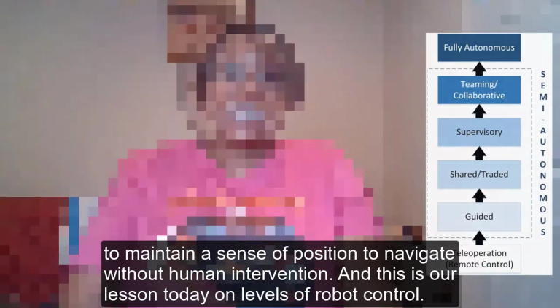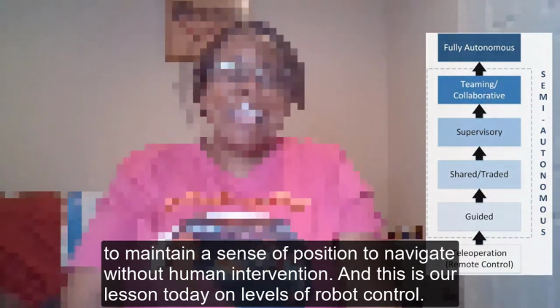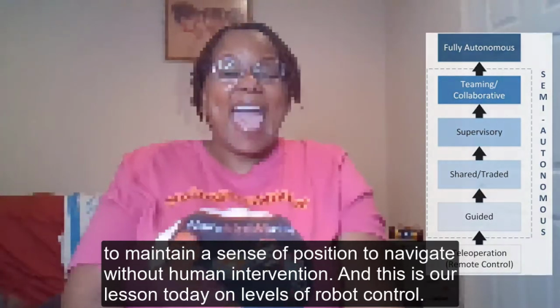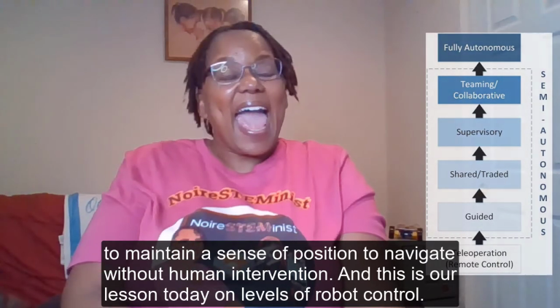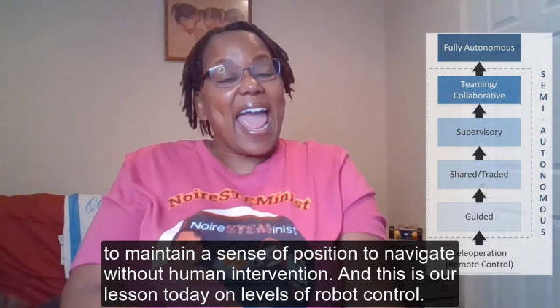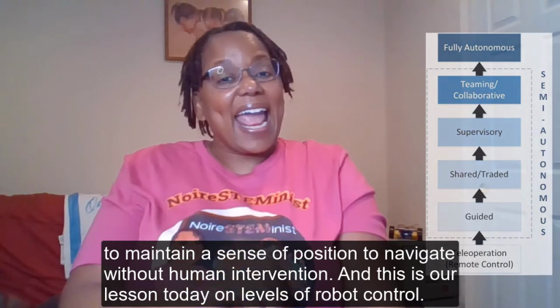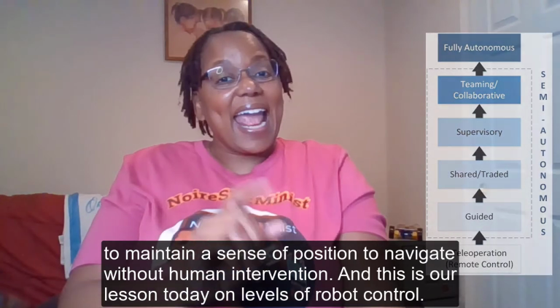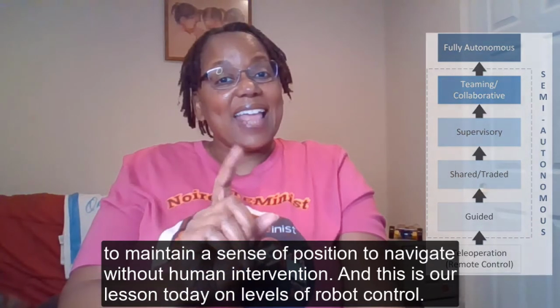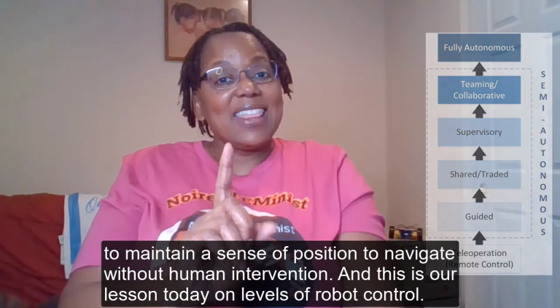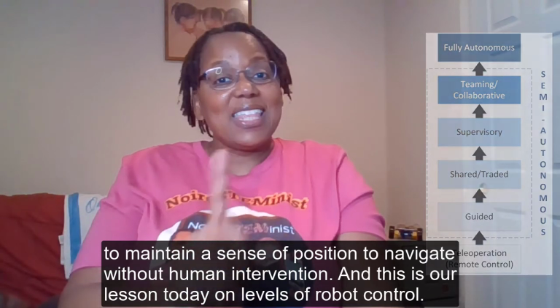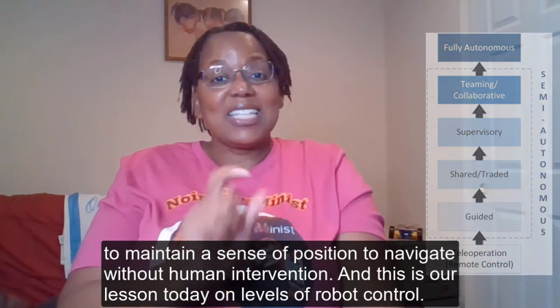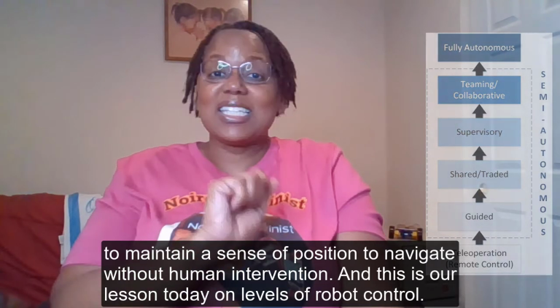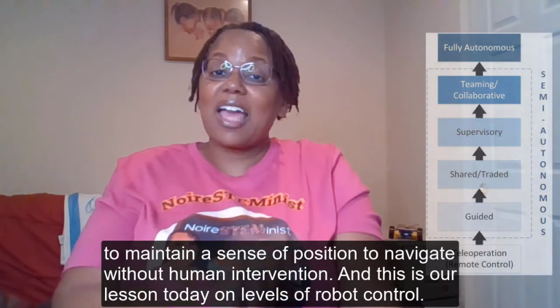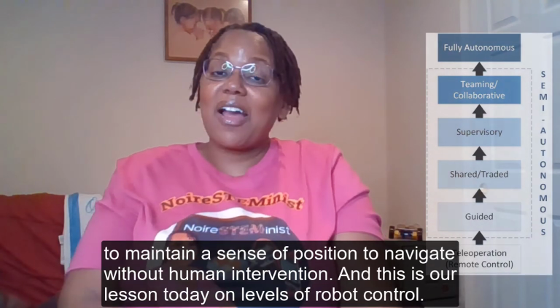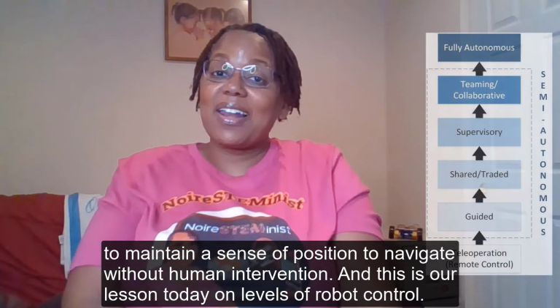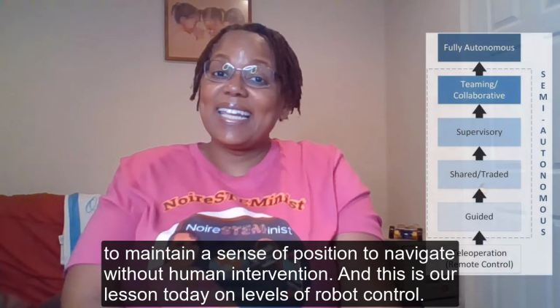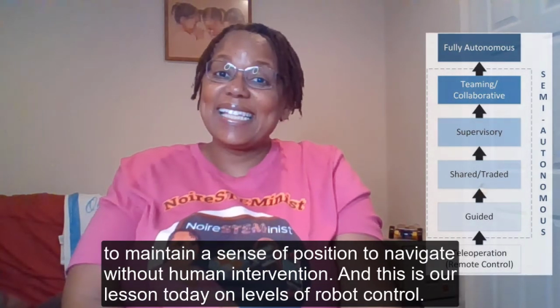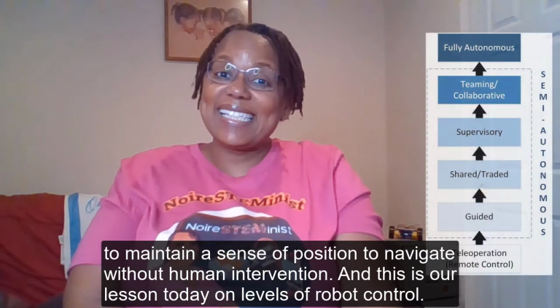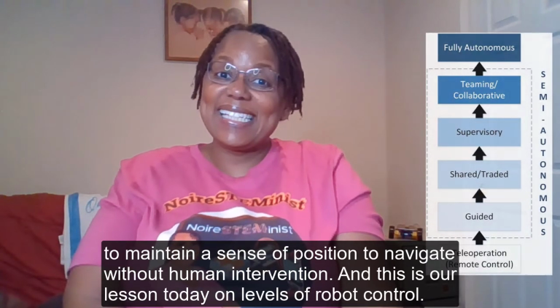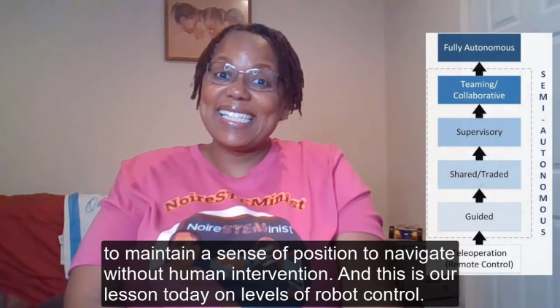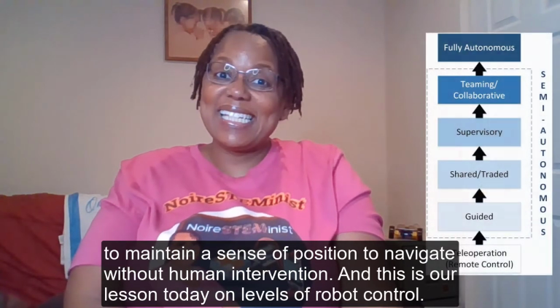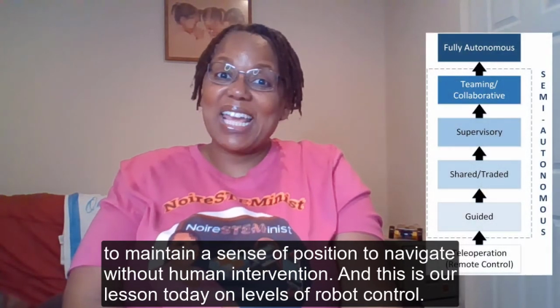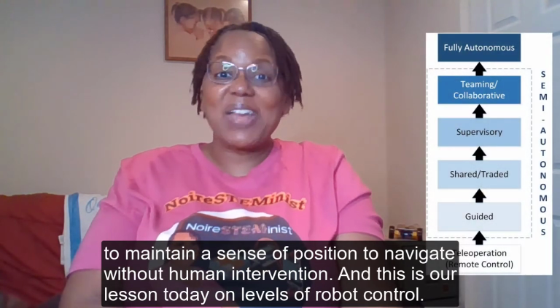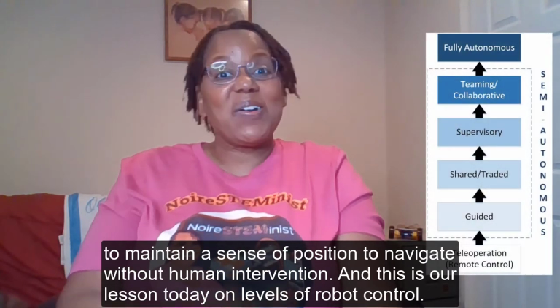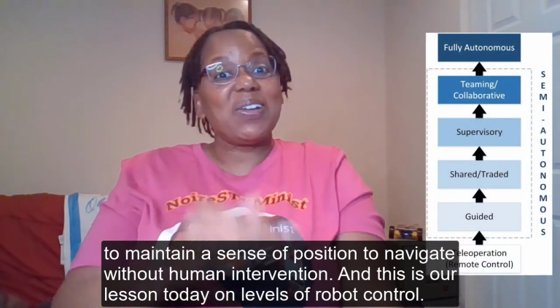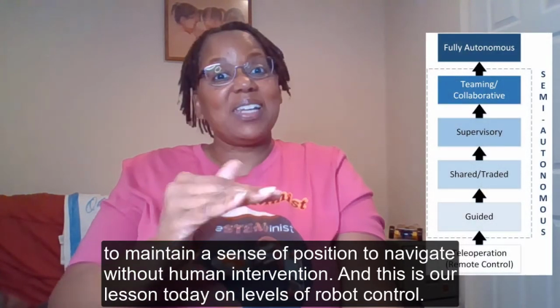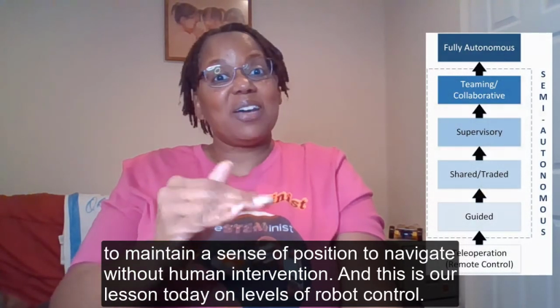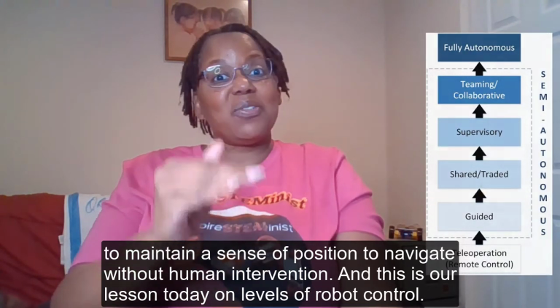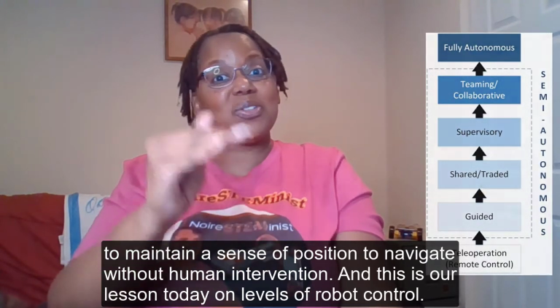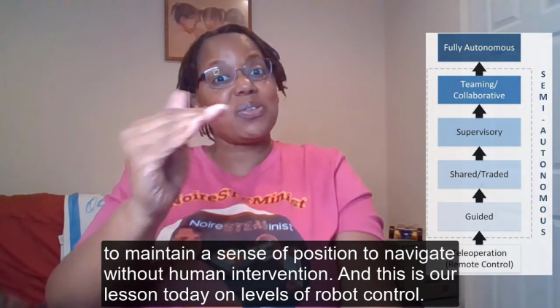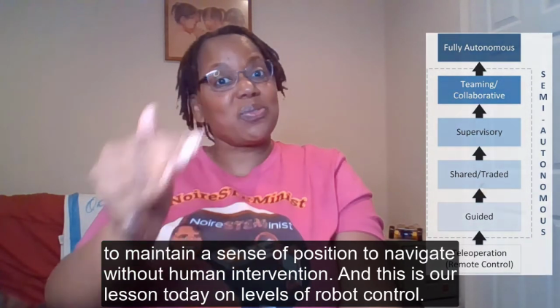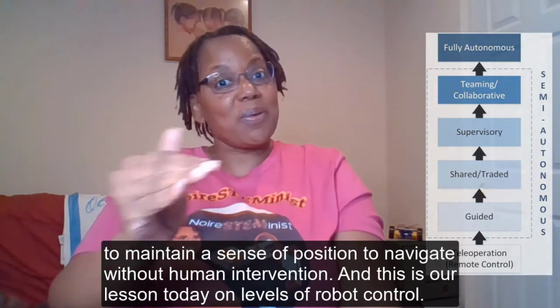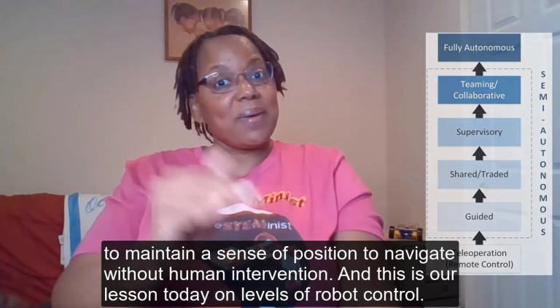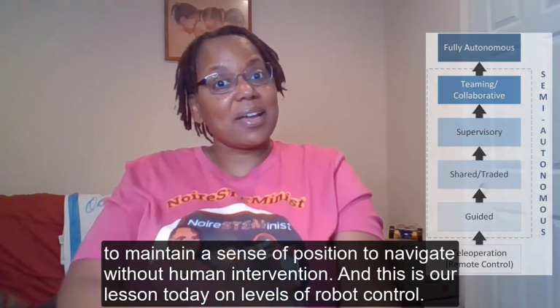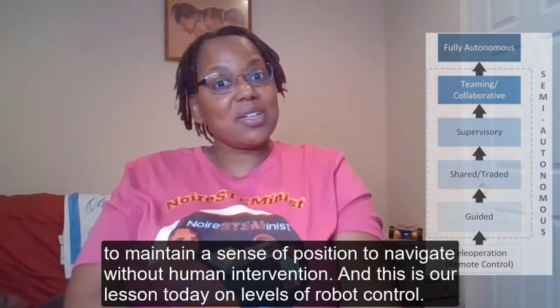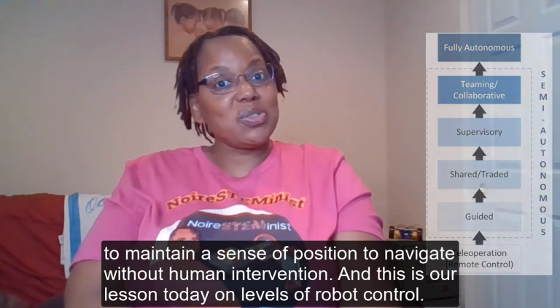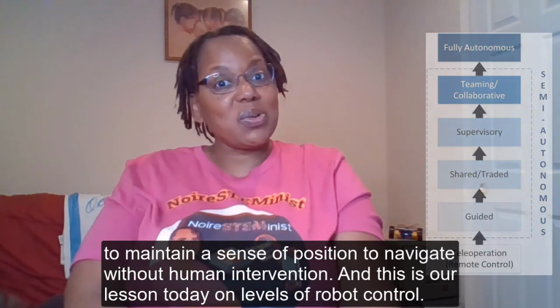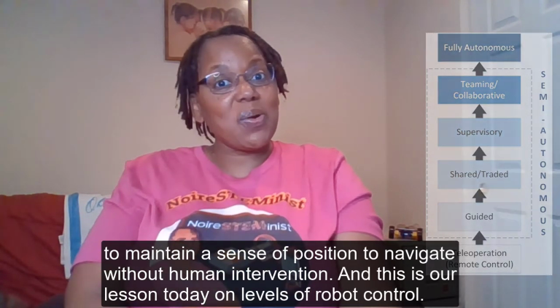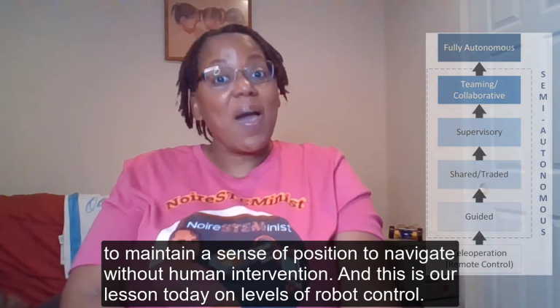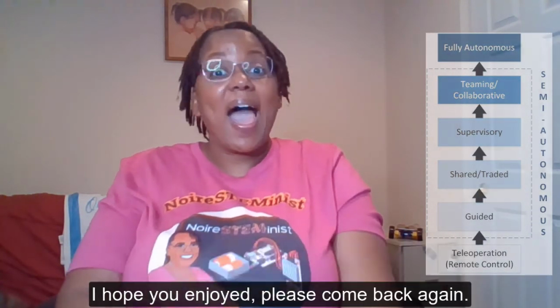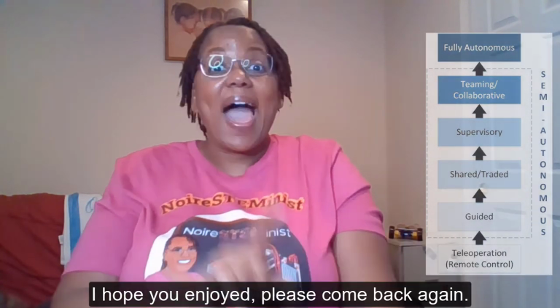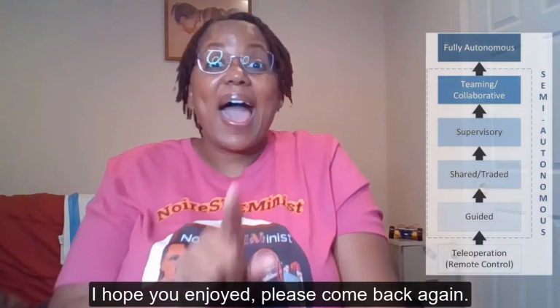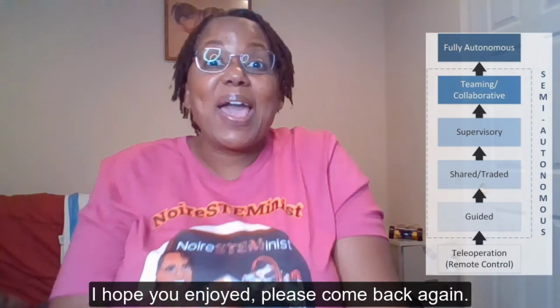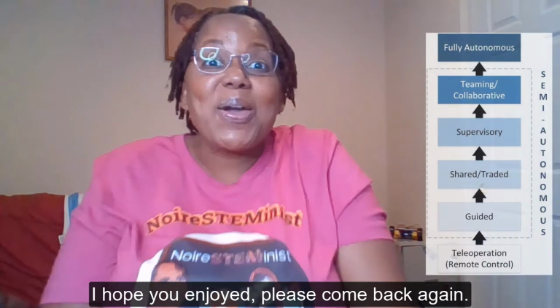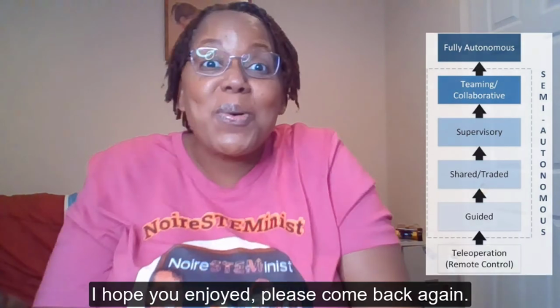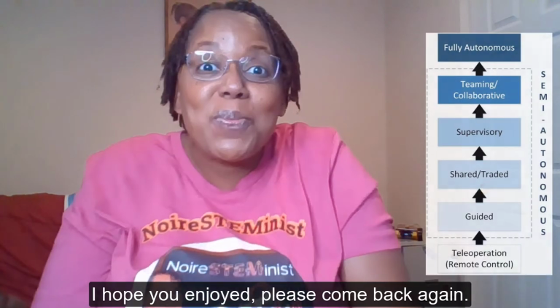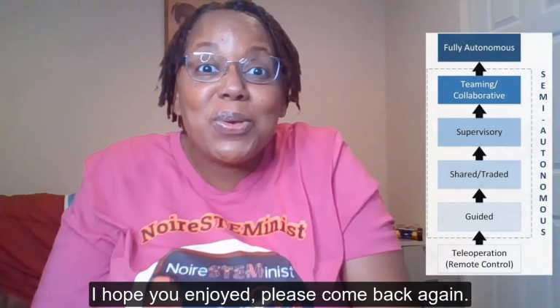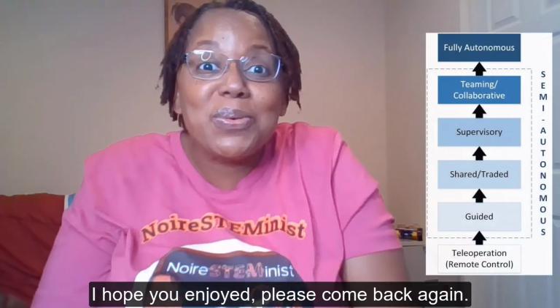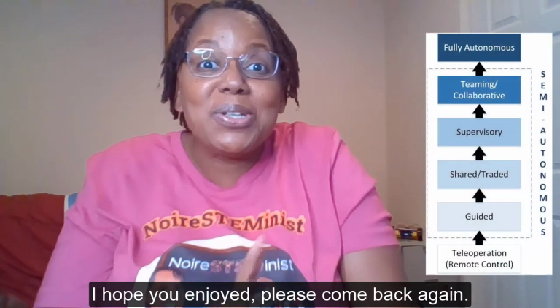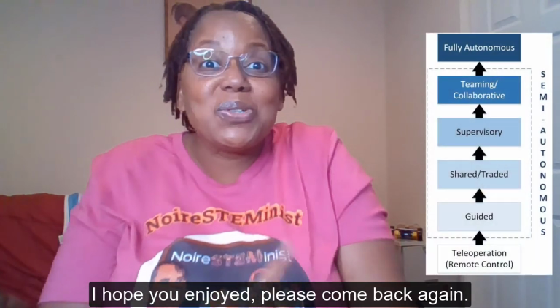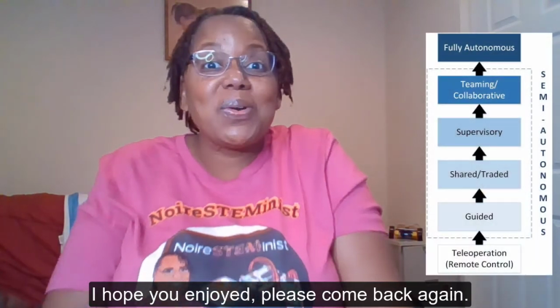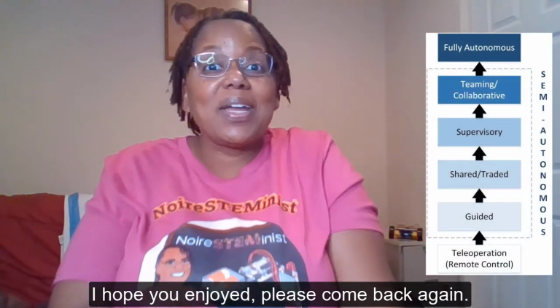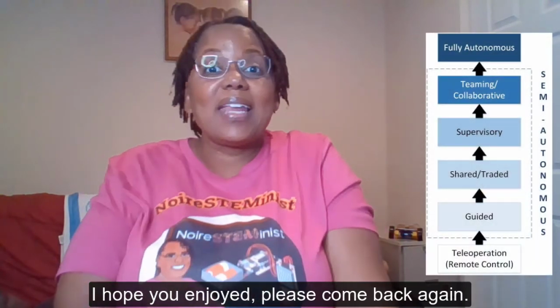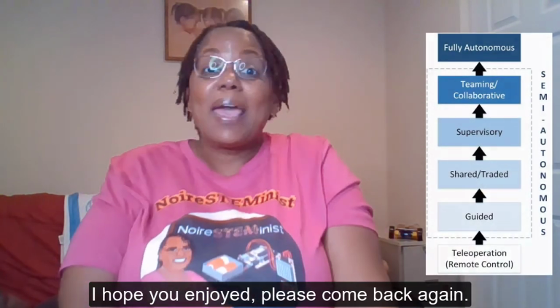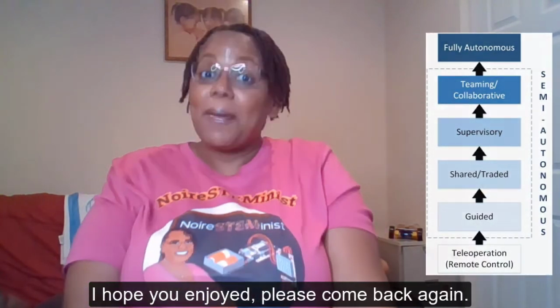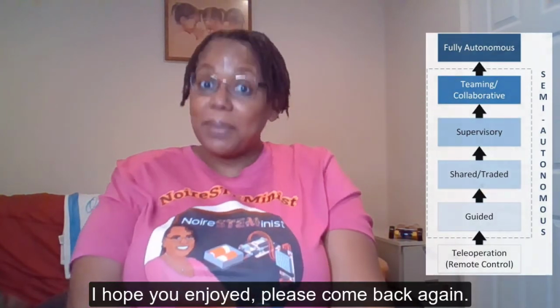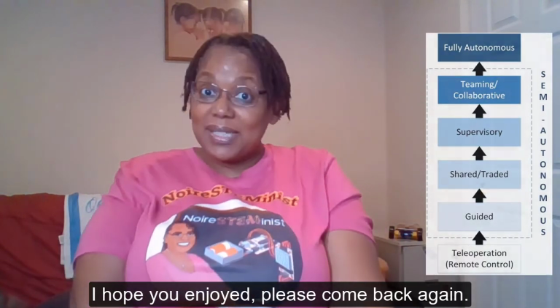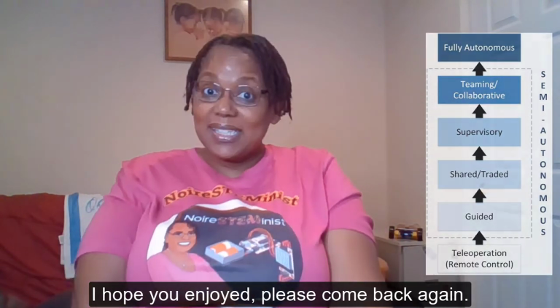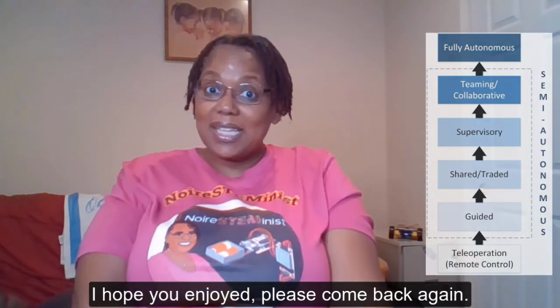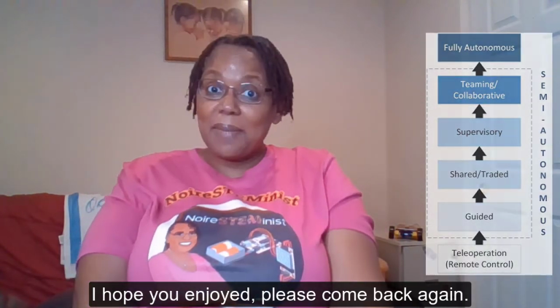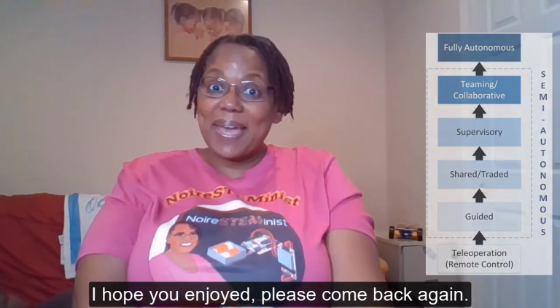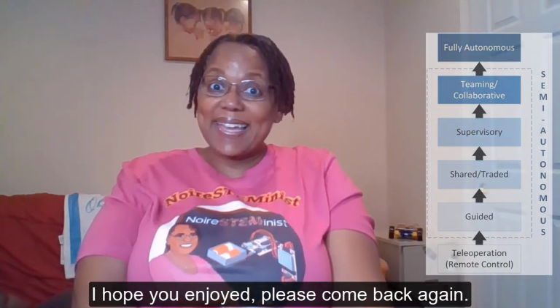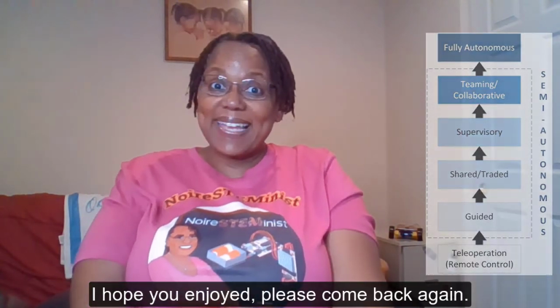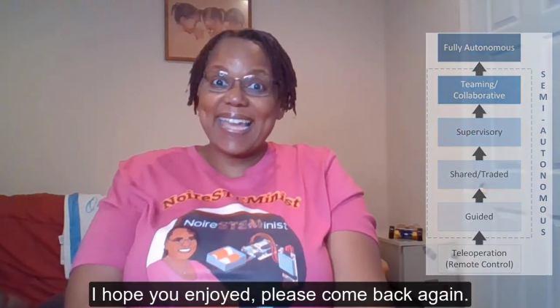And this is our lesson today on levels of robot control. I hope you enjoyed. Please come back again.